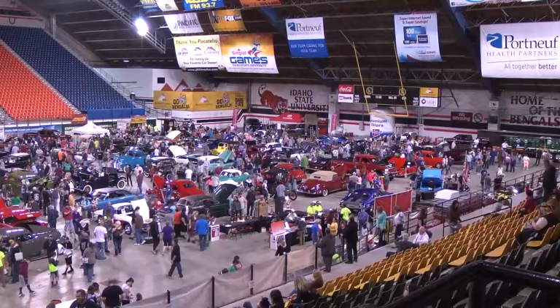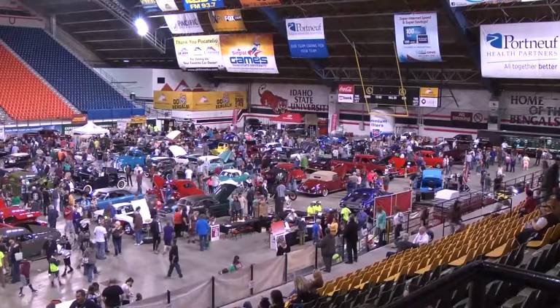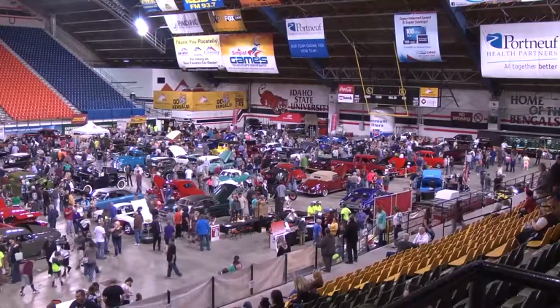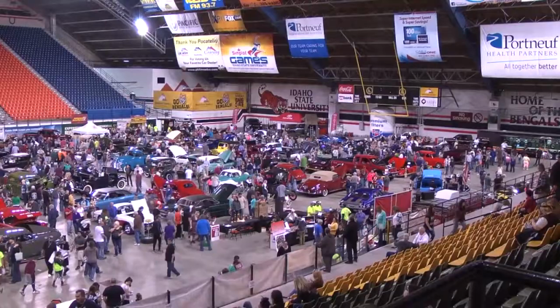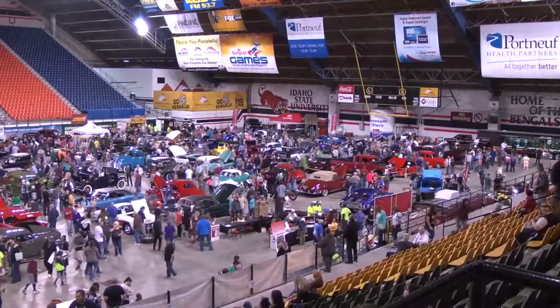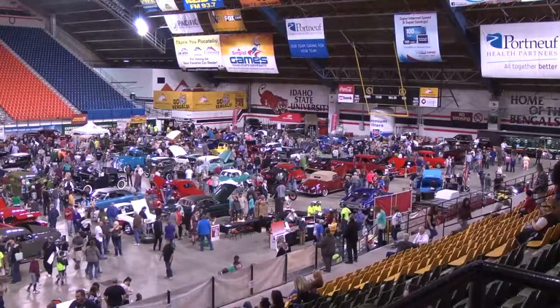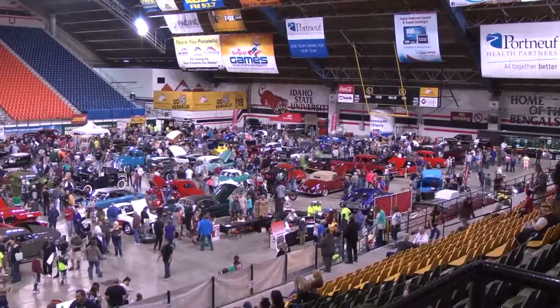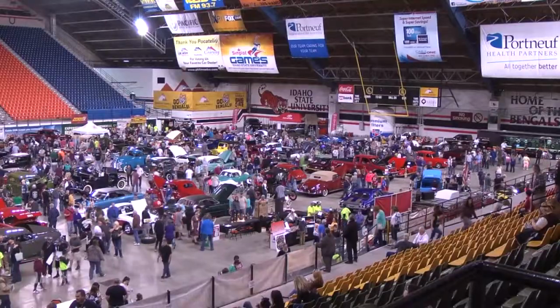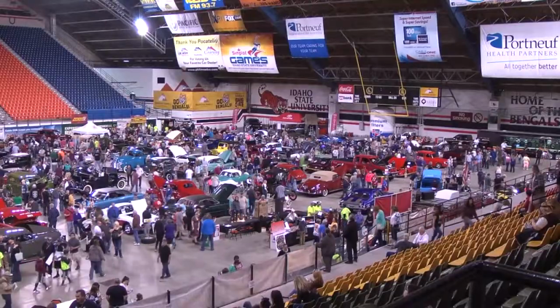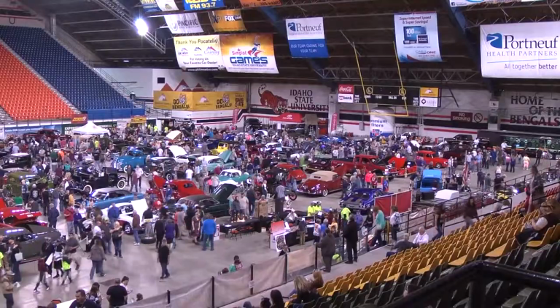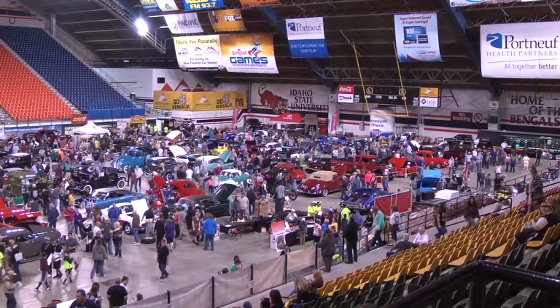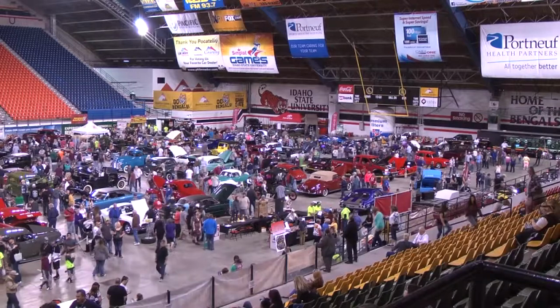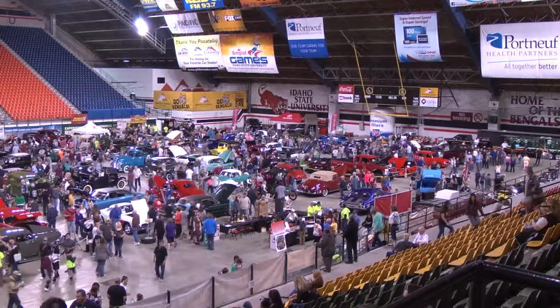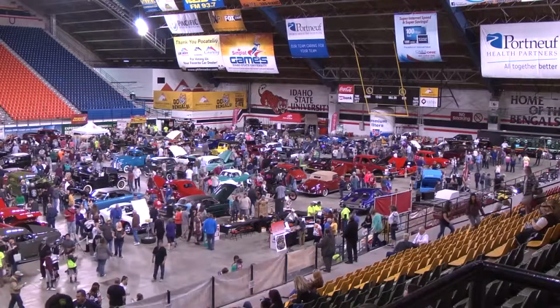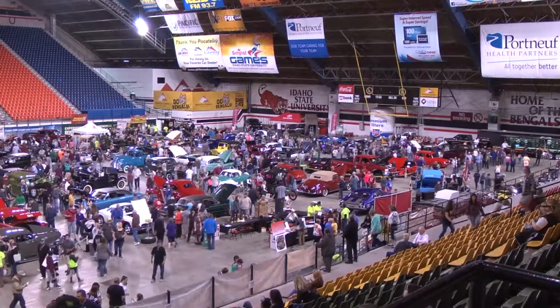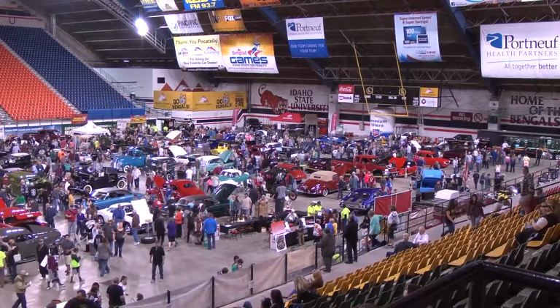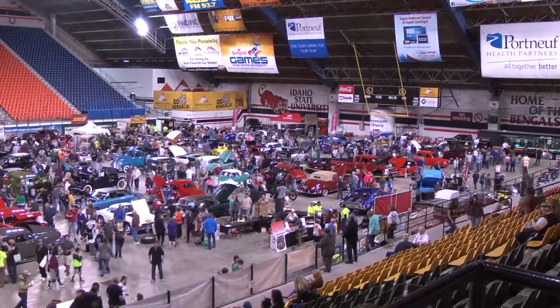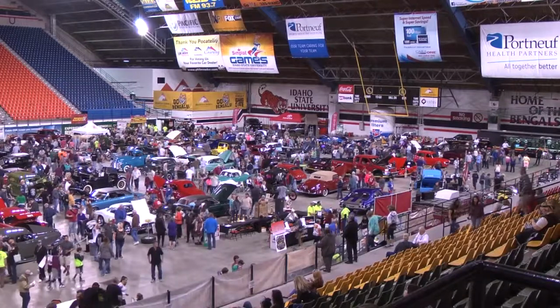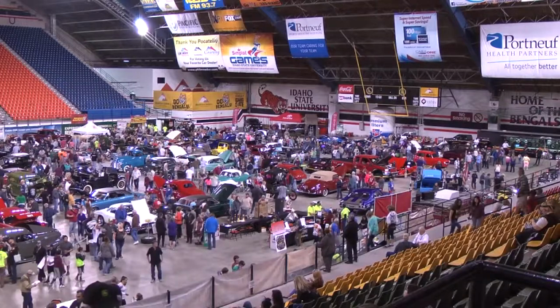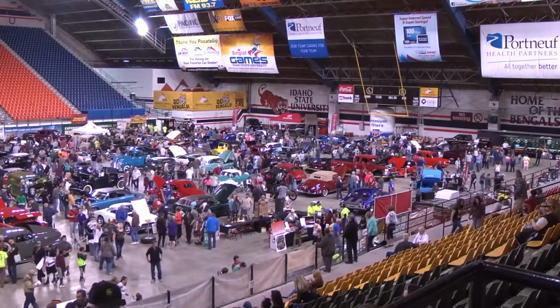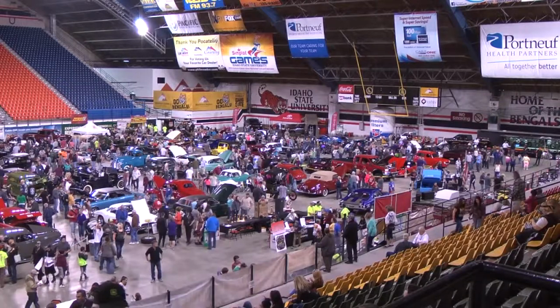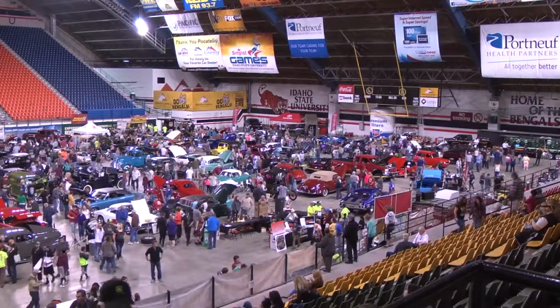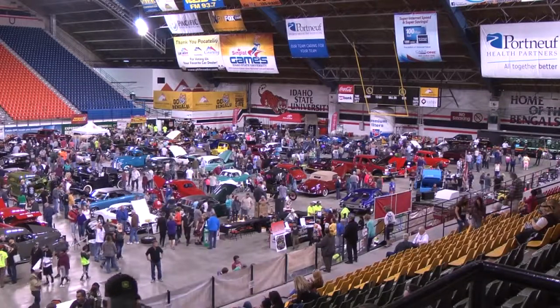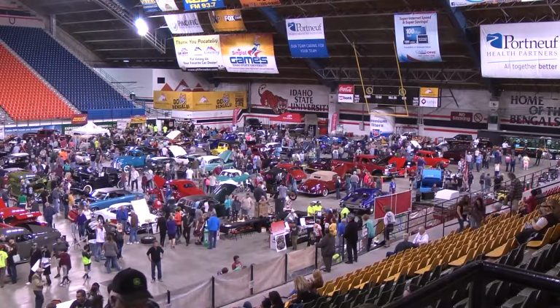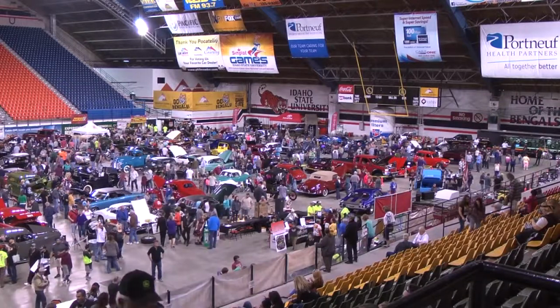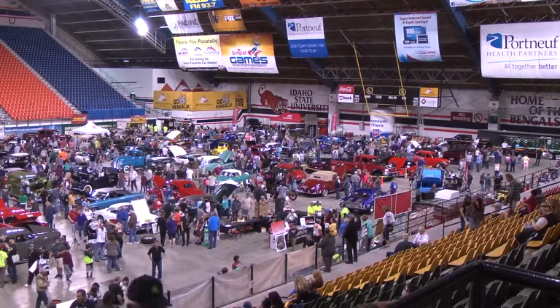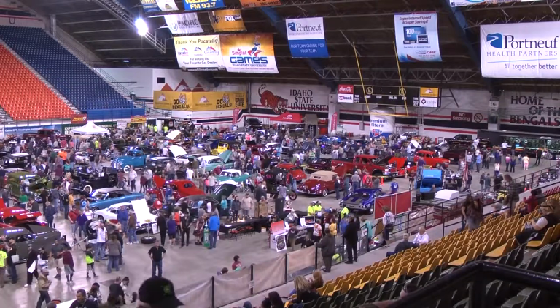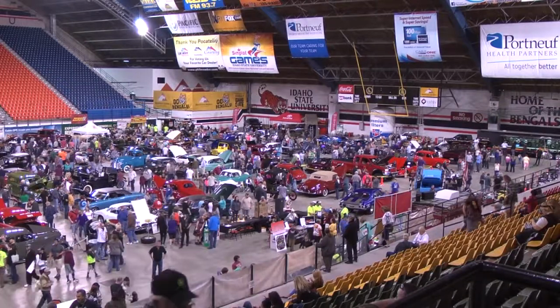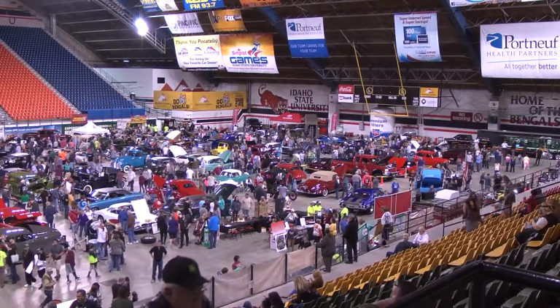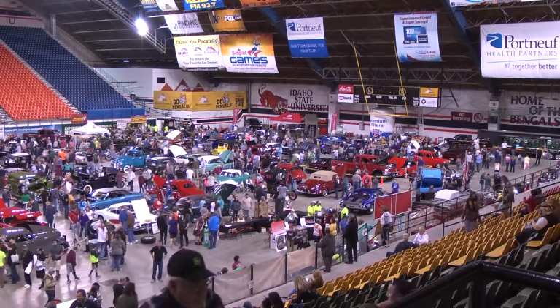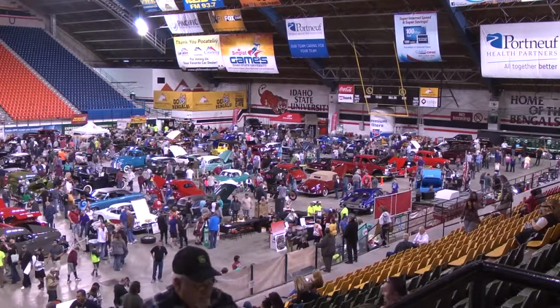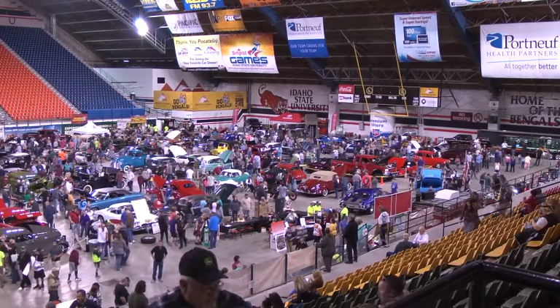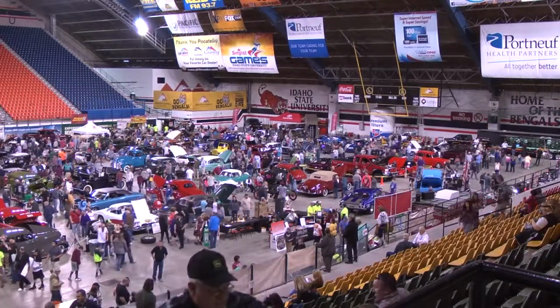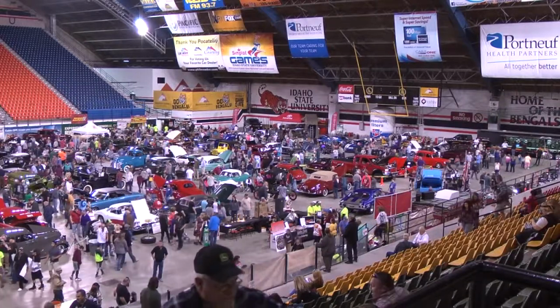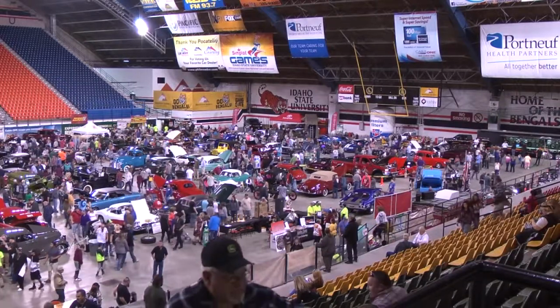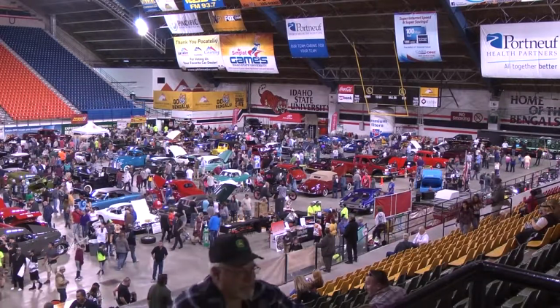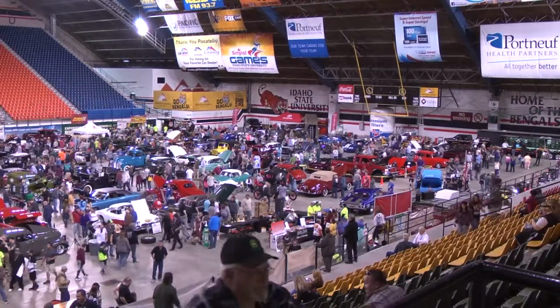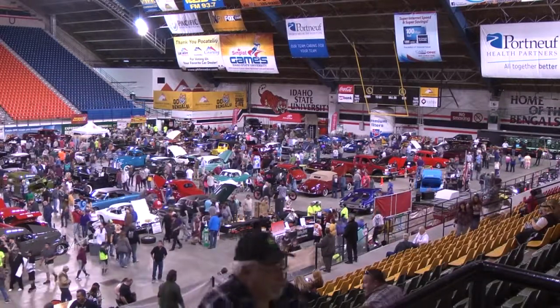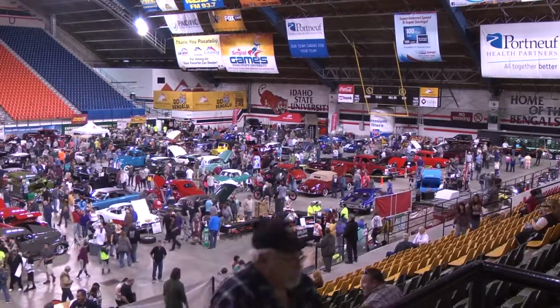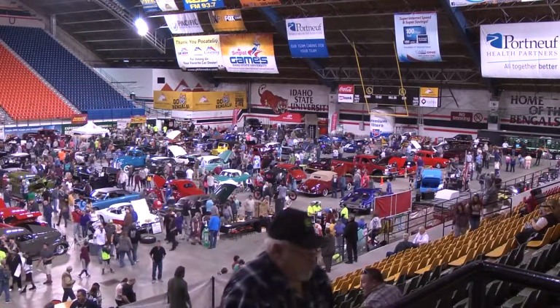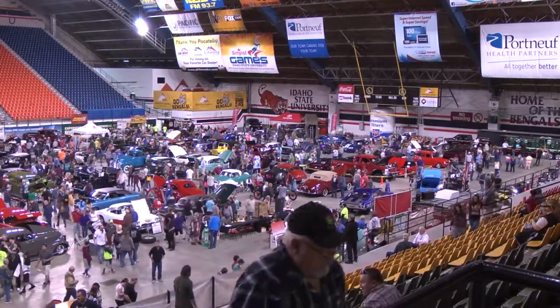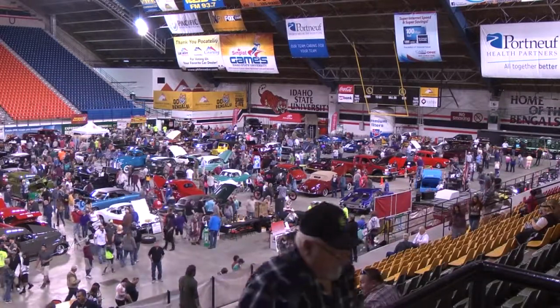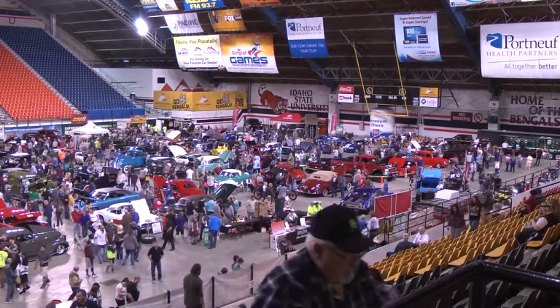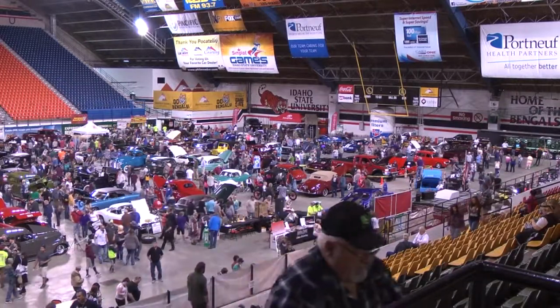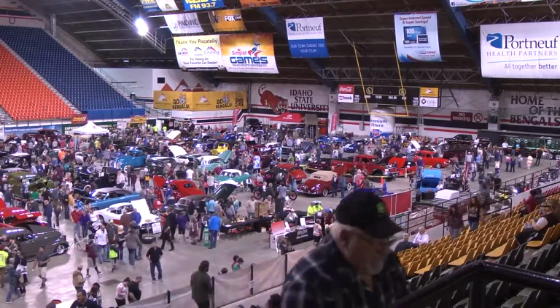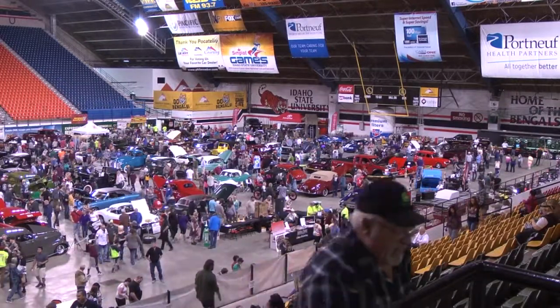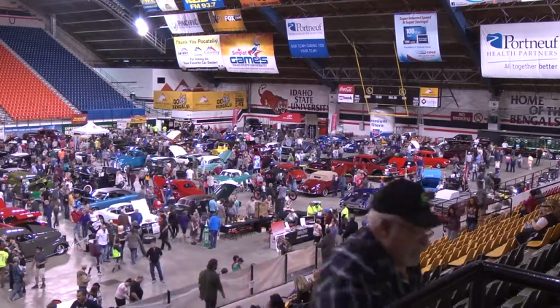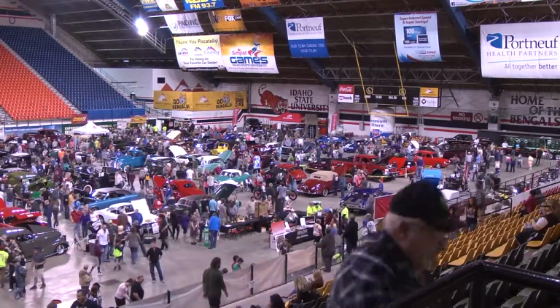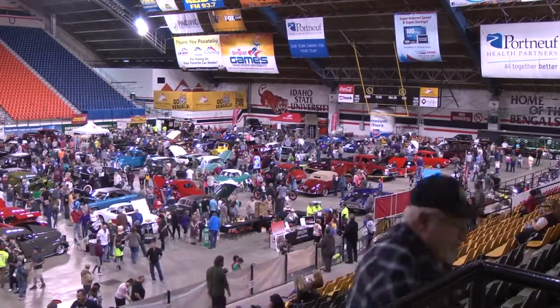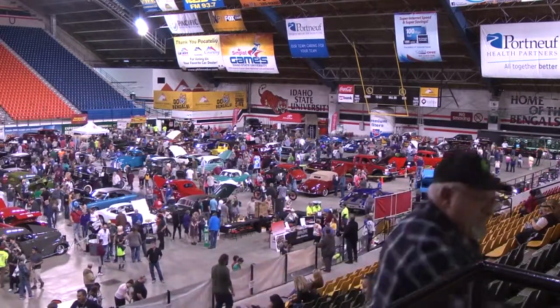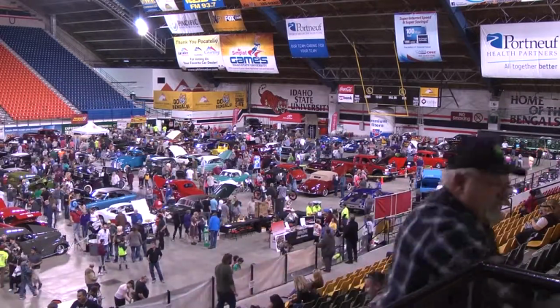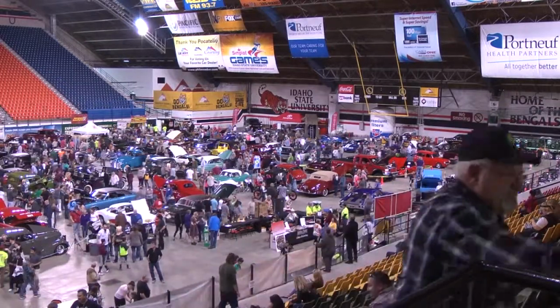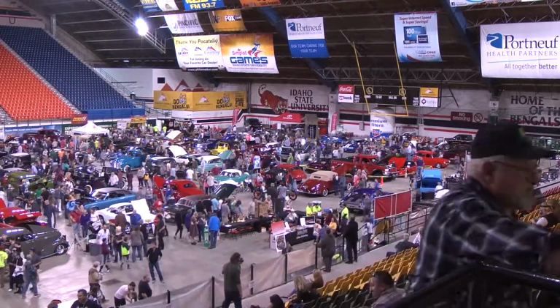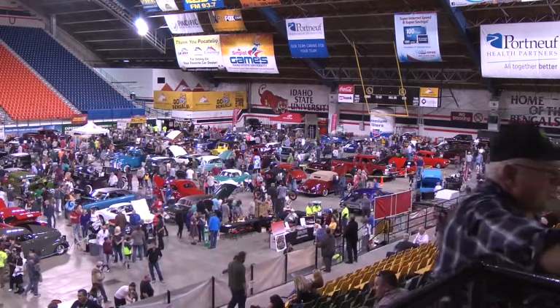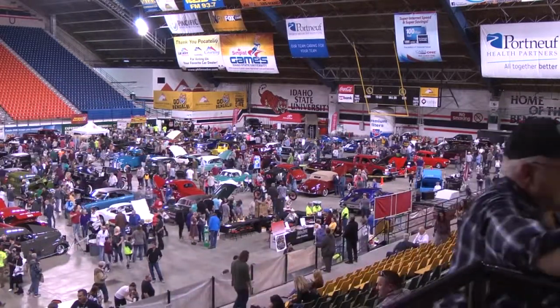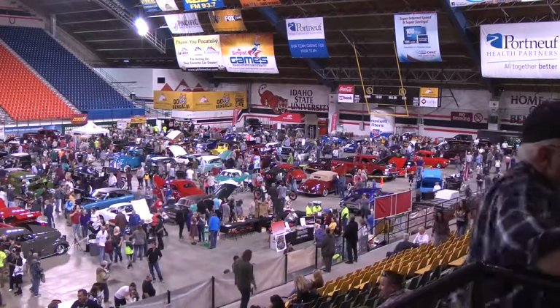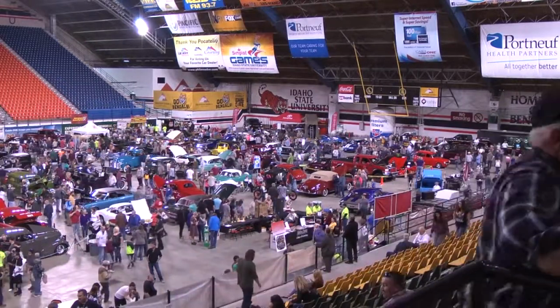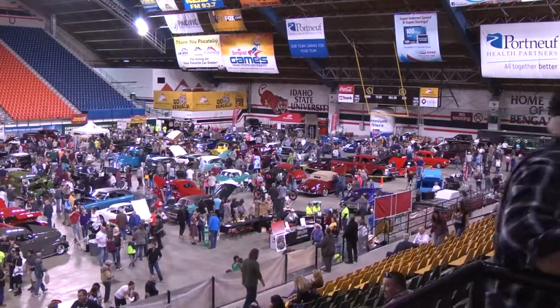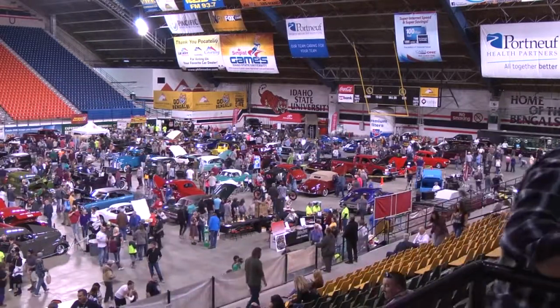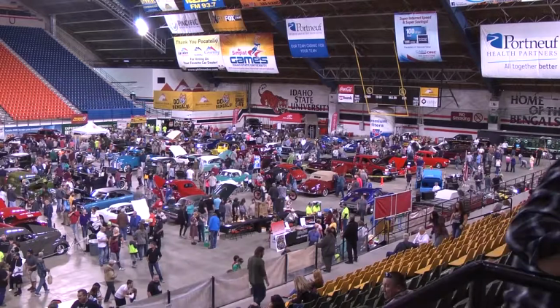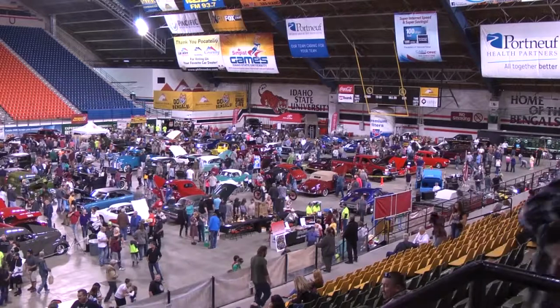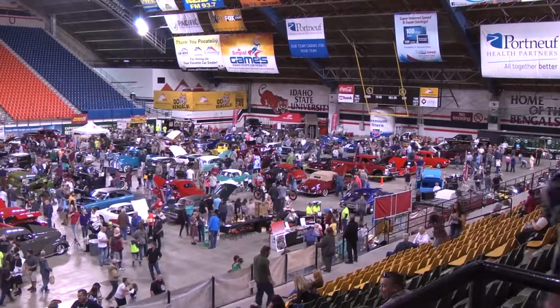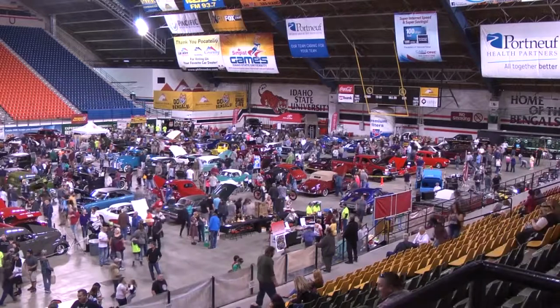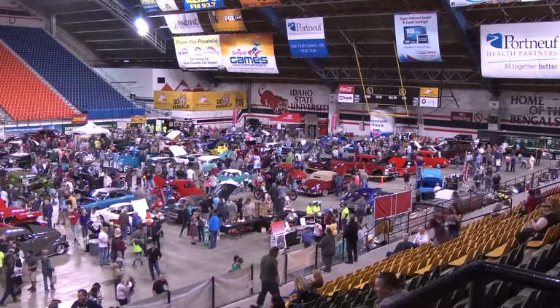Reporting for Bengal Banter, inside one of Pocatello's biggest car shows, I'm Cody Crawford.